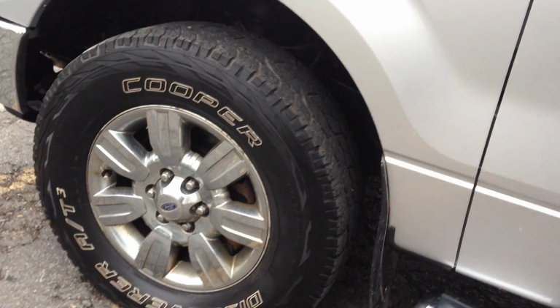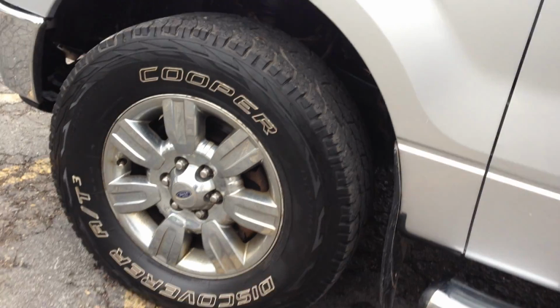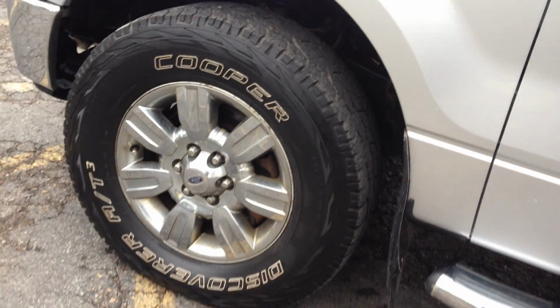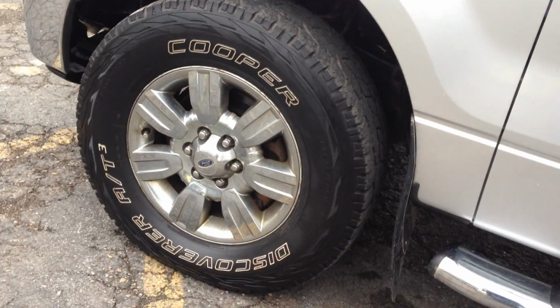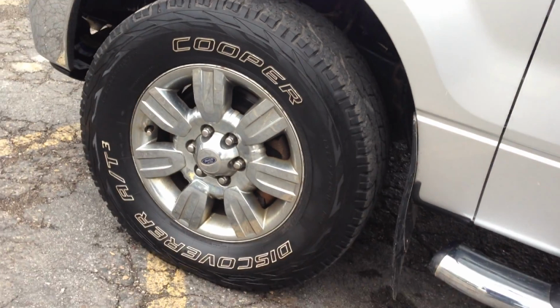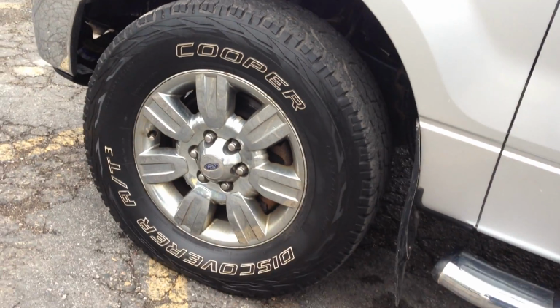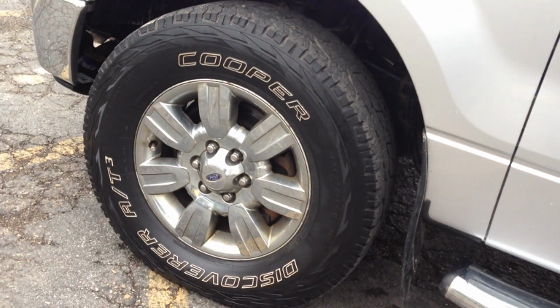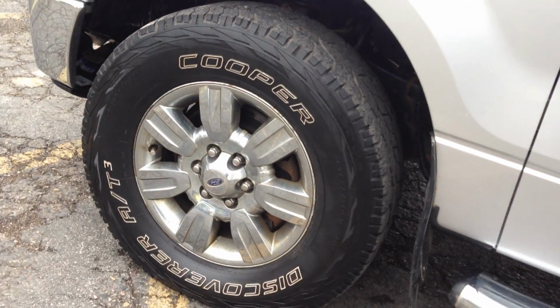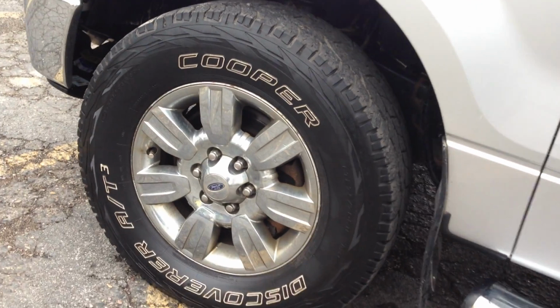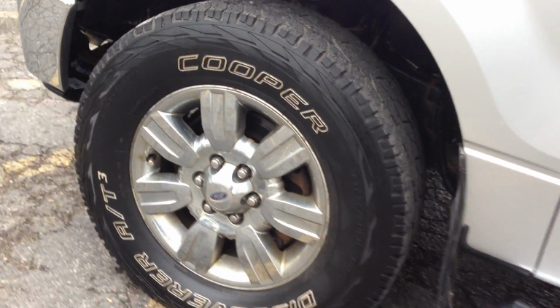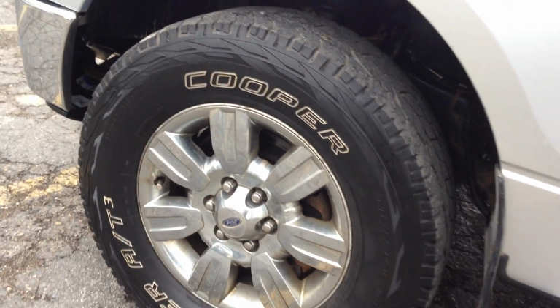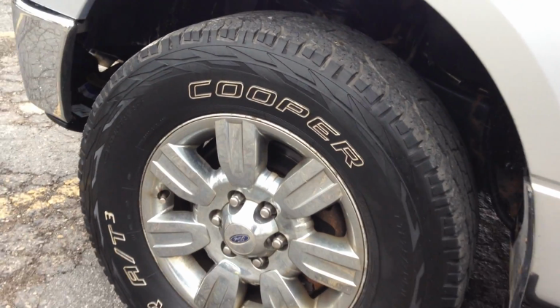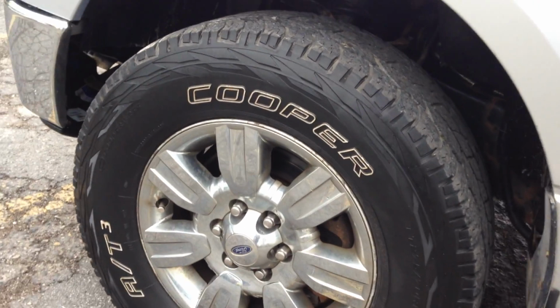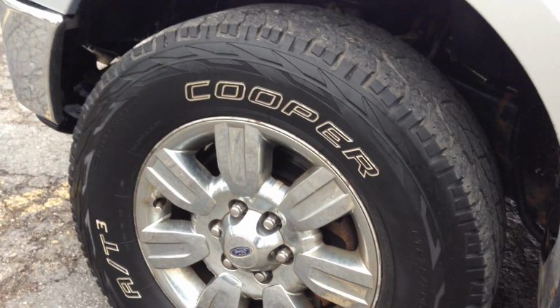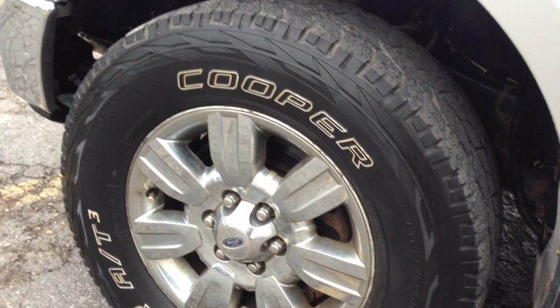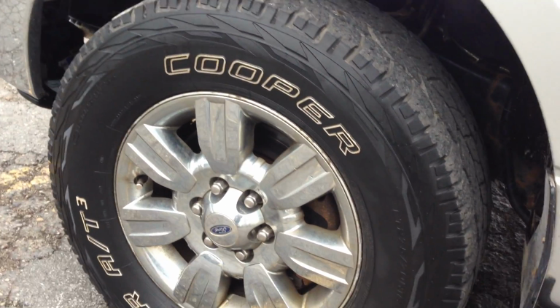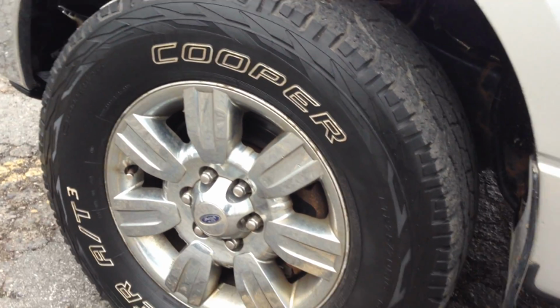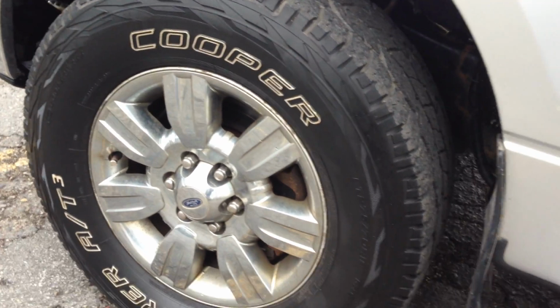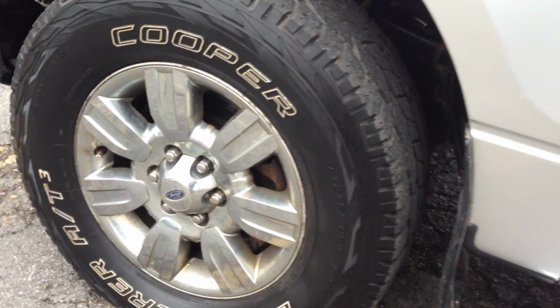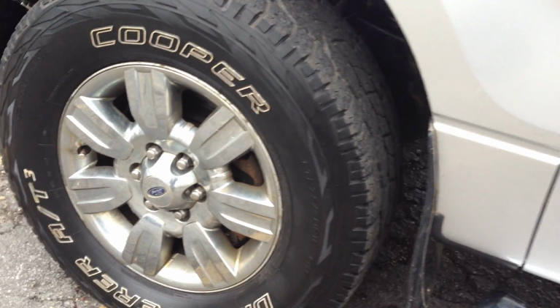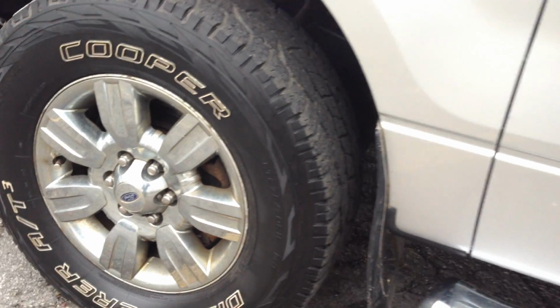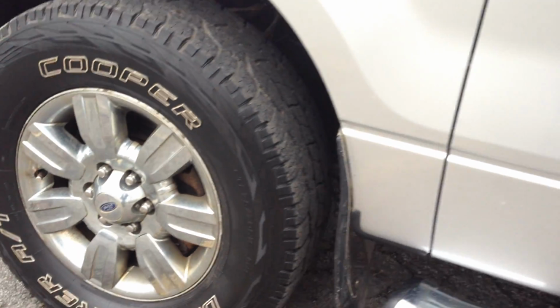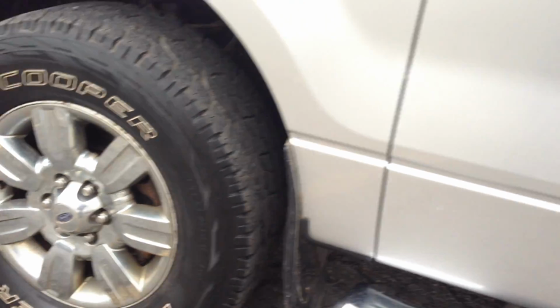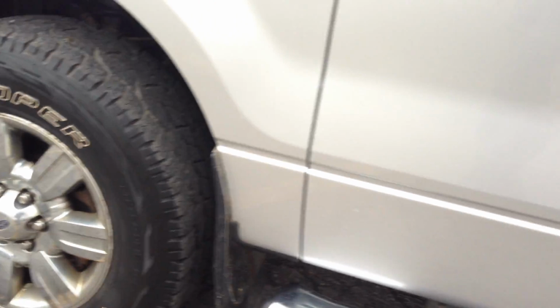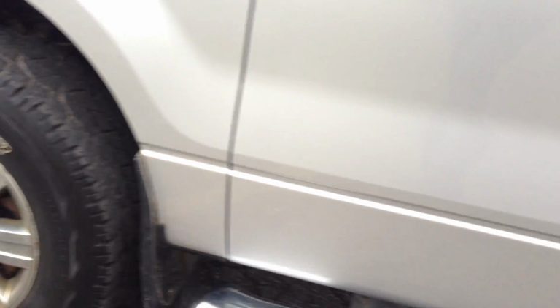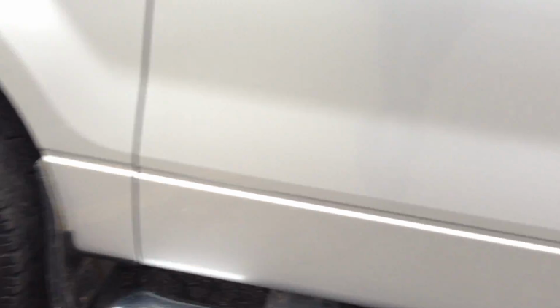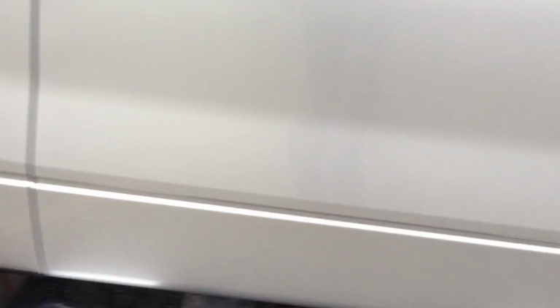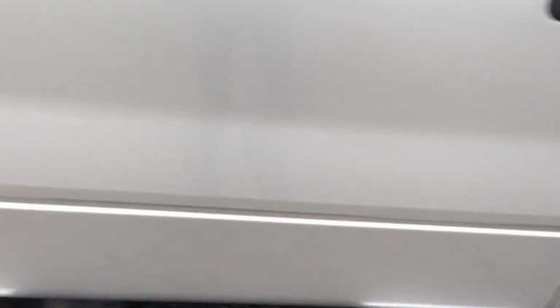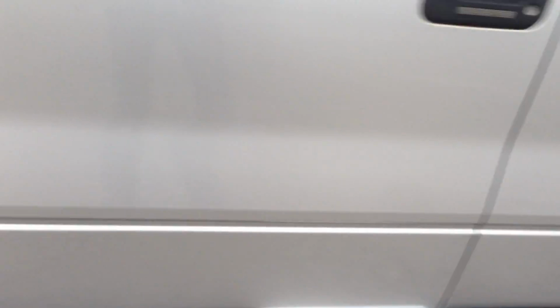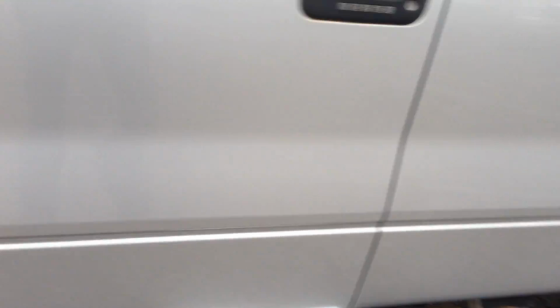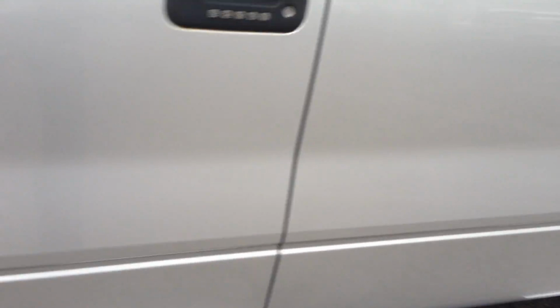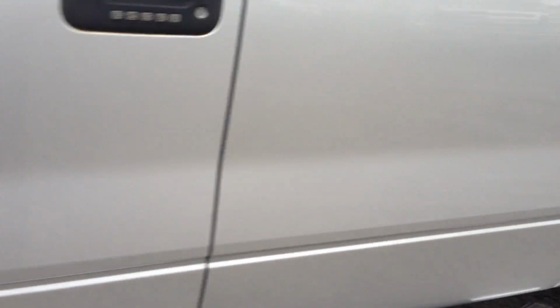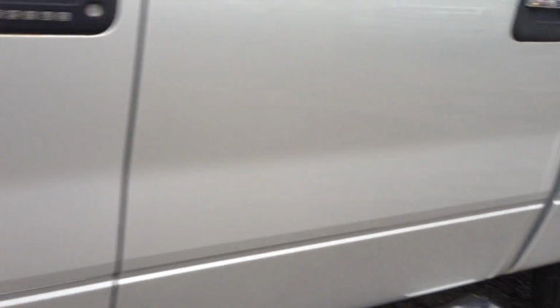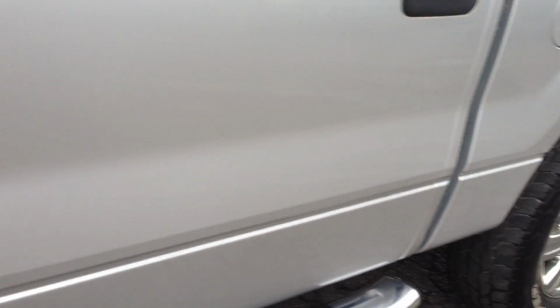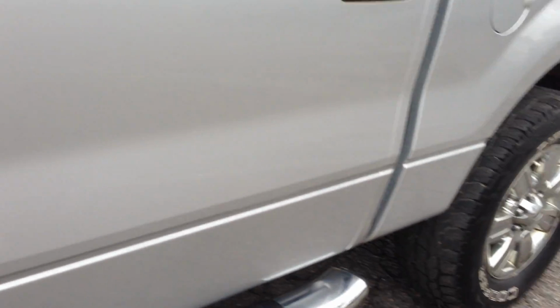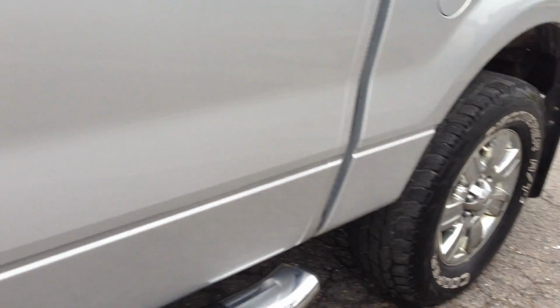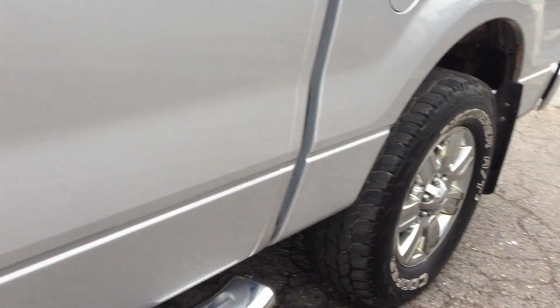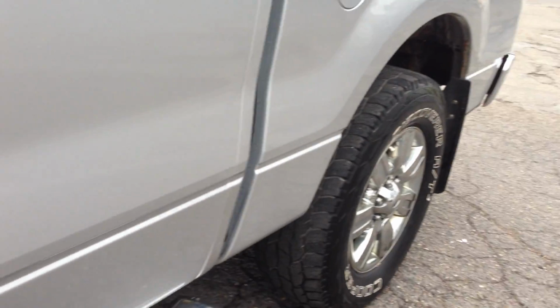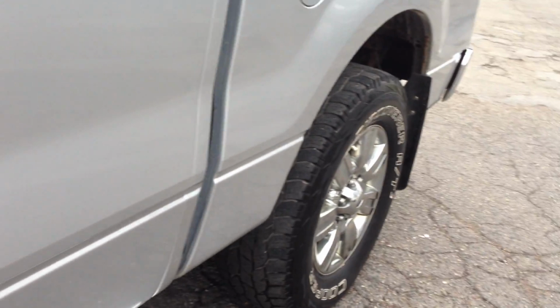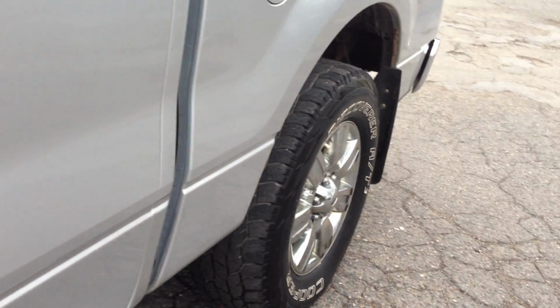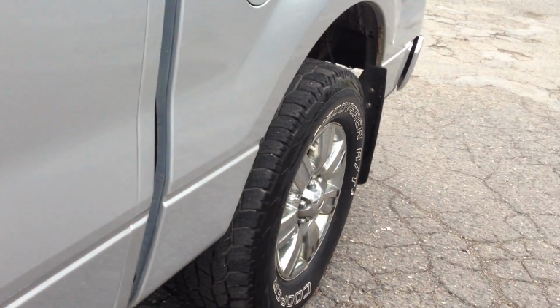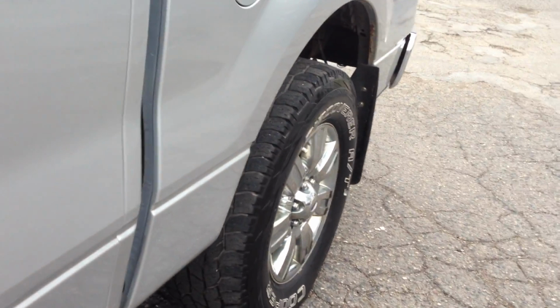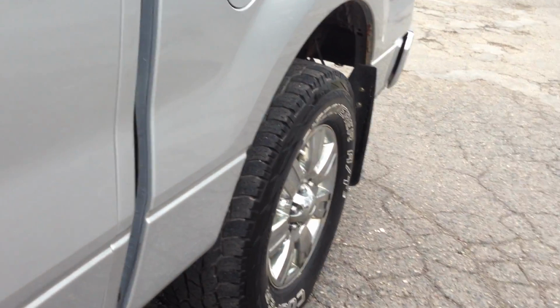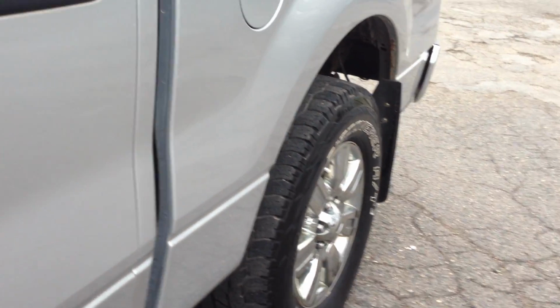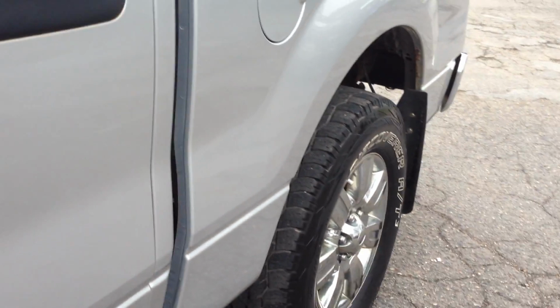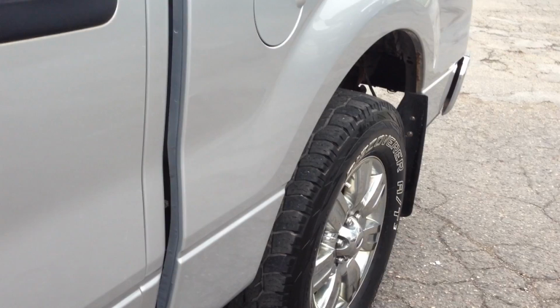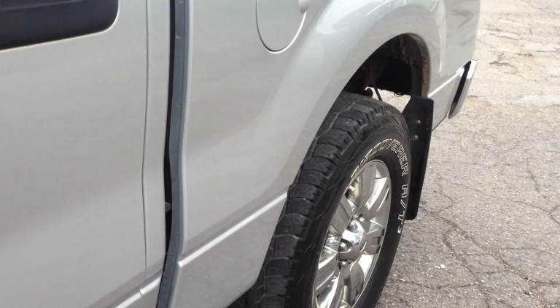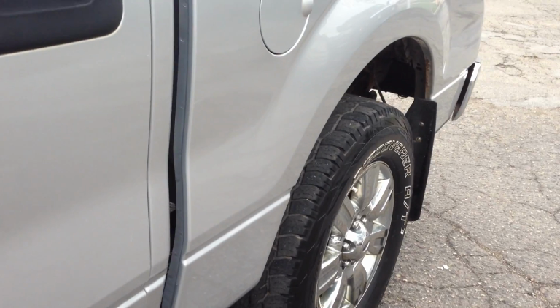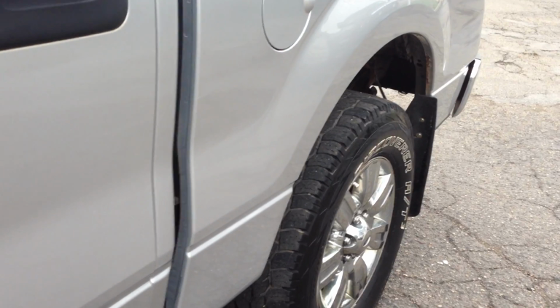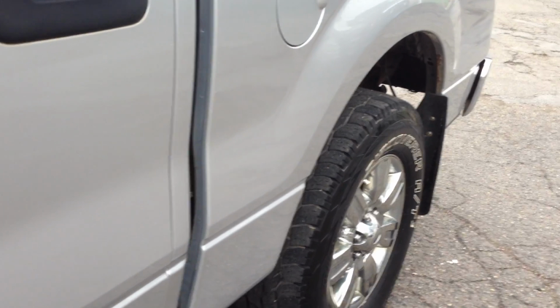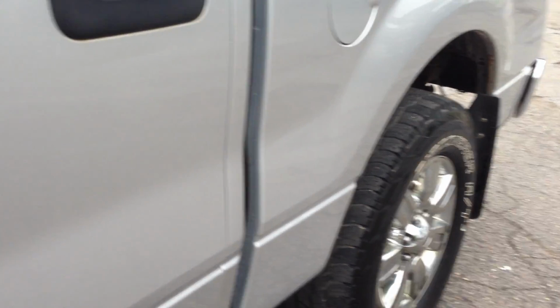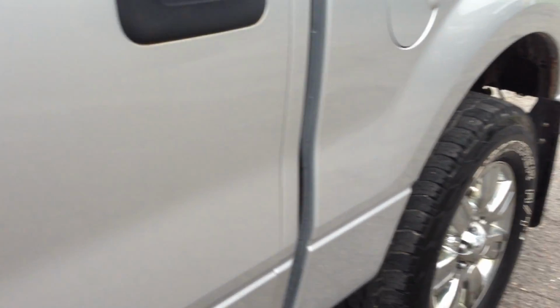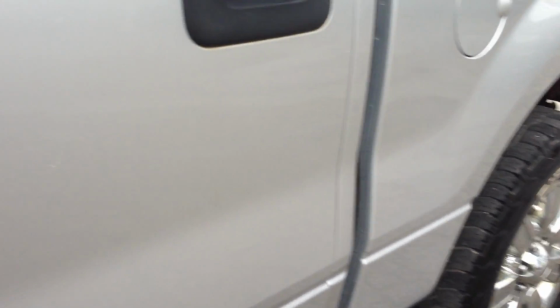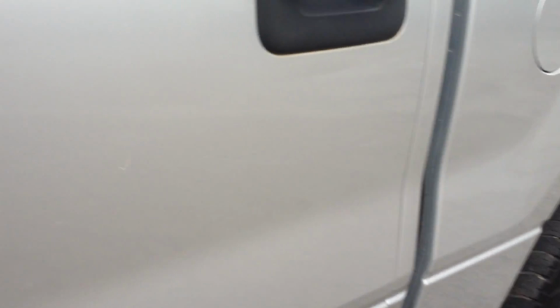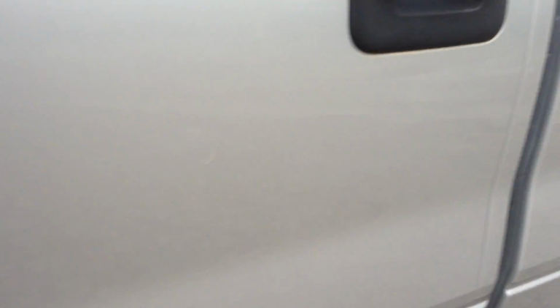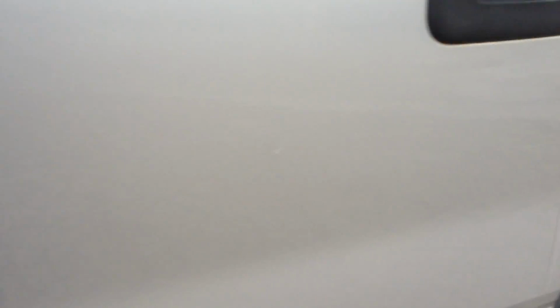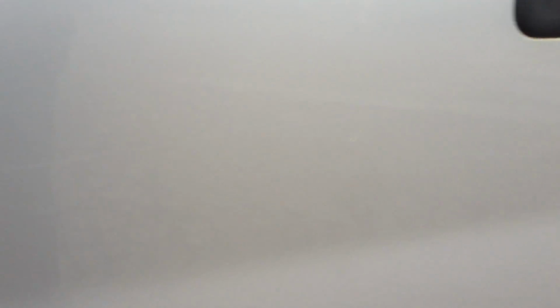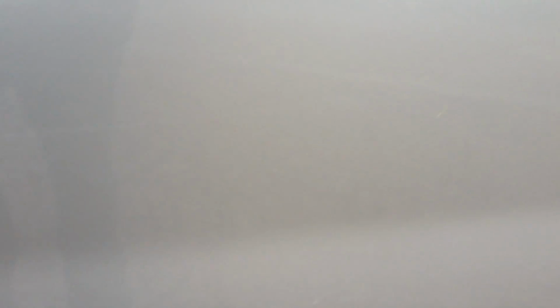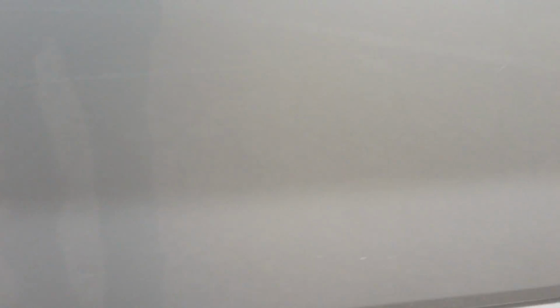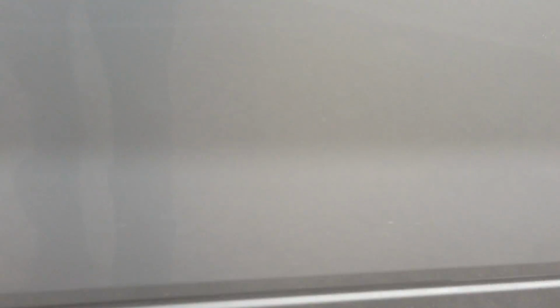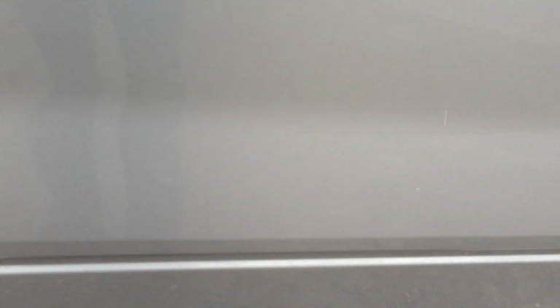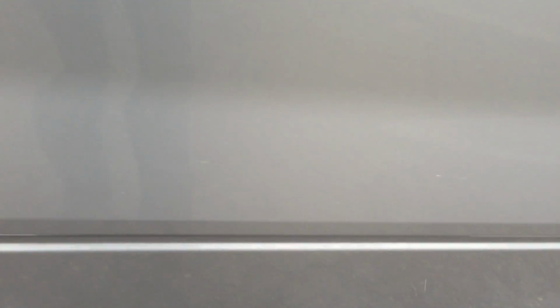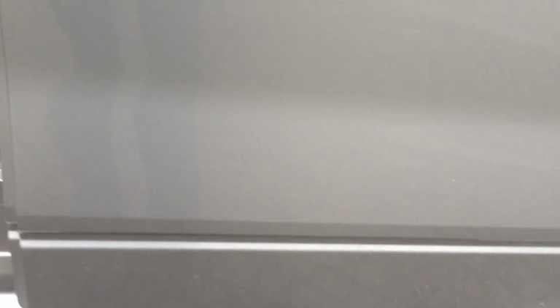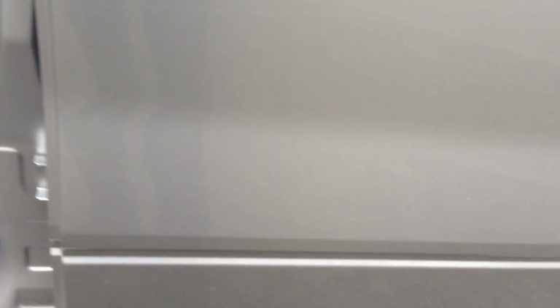Cooper Discovery tires — I'd say about 50%, maybe a little bit more. Matching set. No rust on this vehicle.